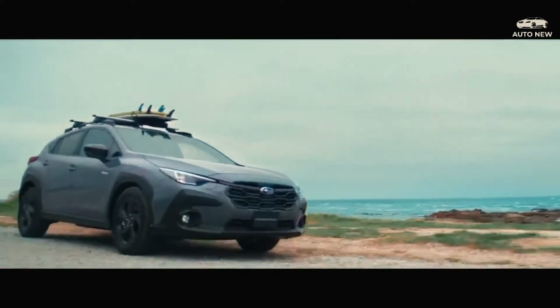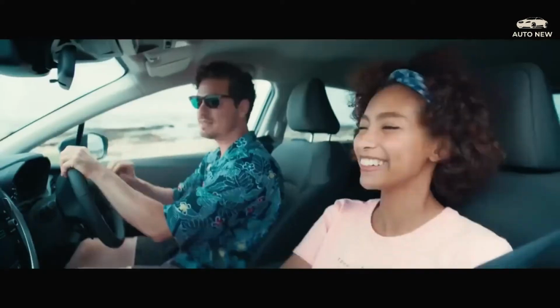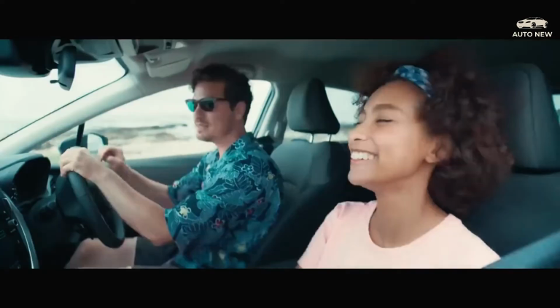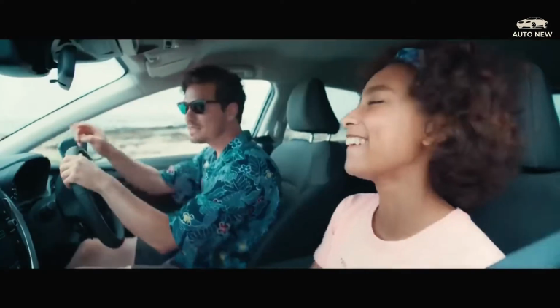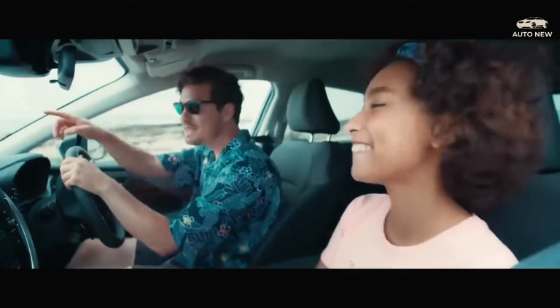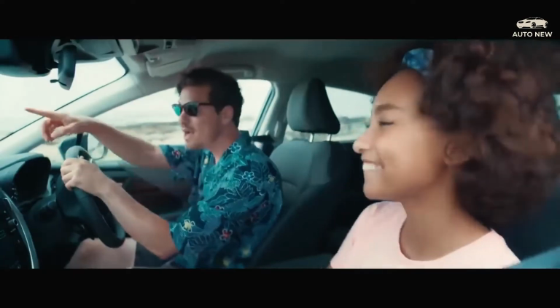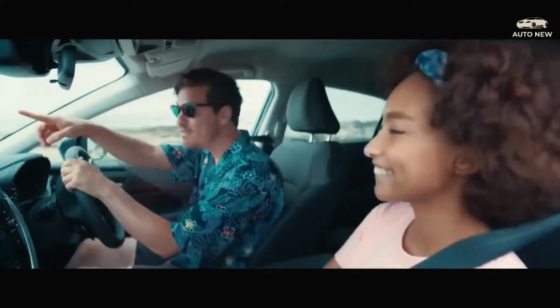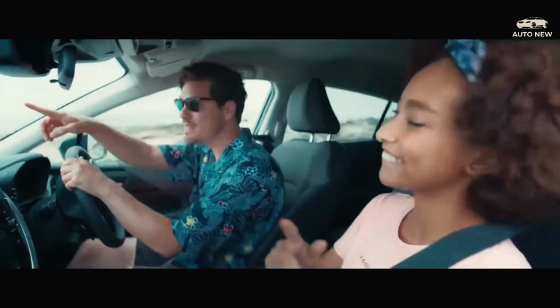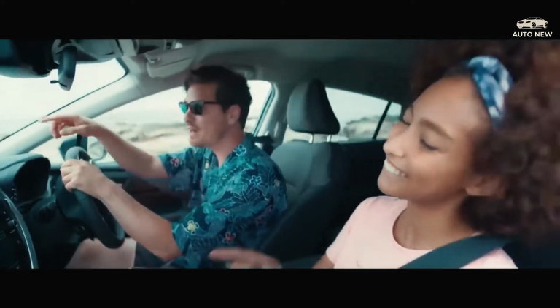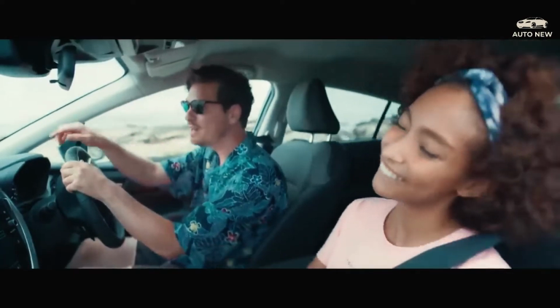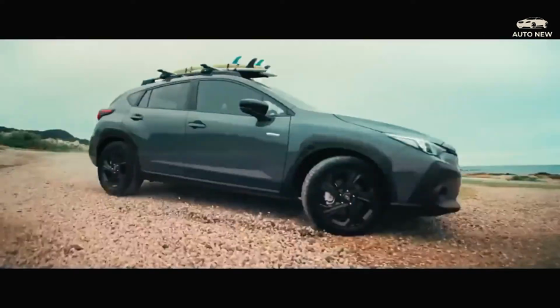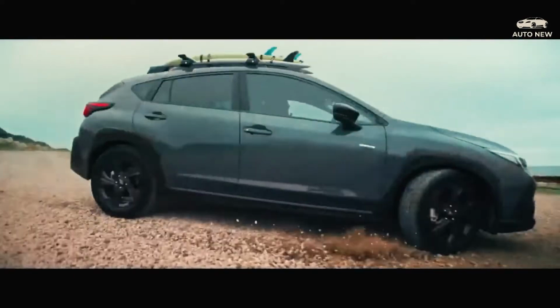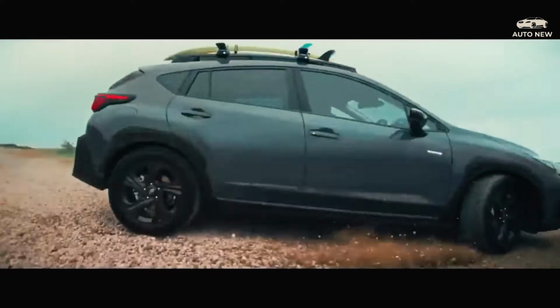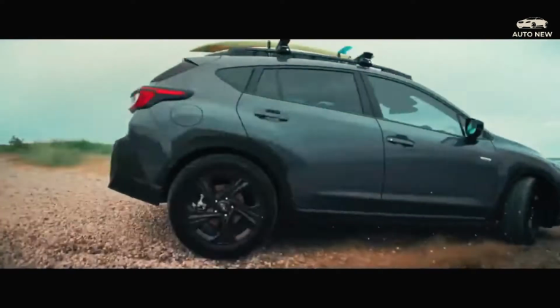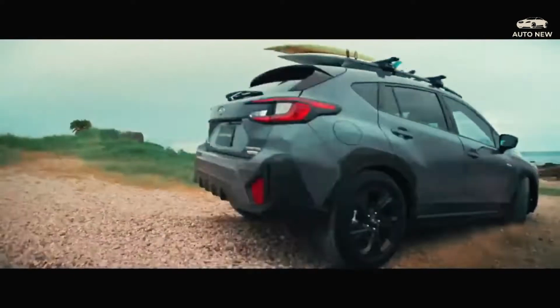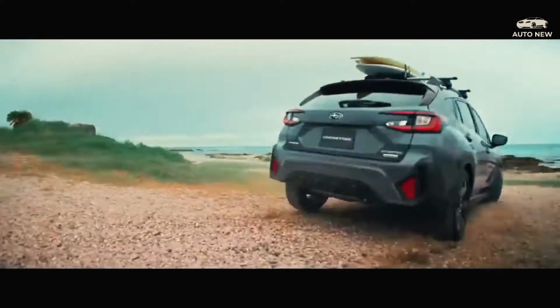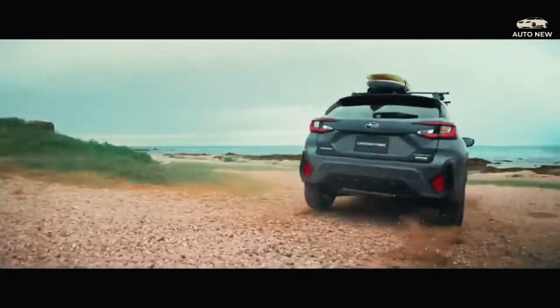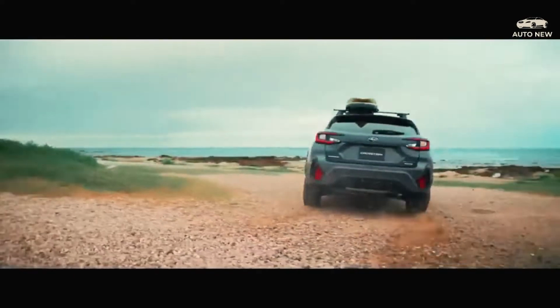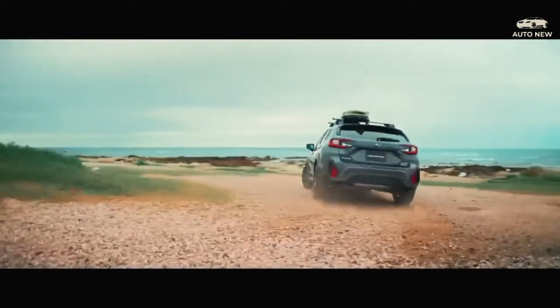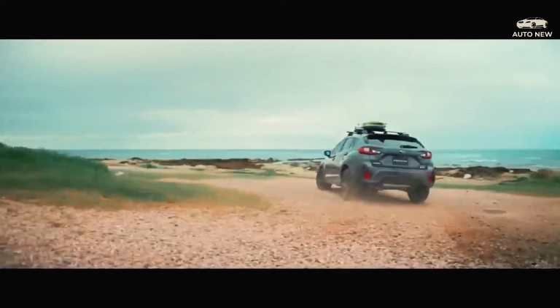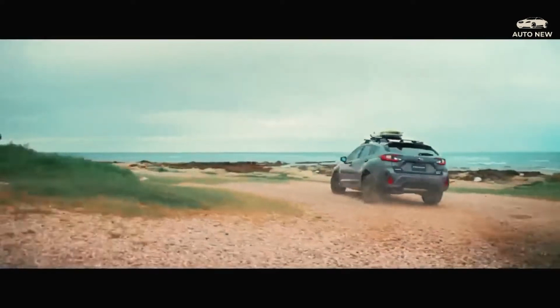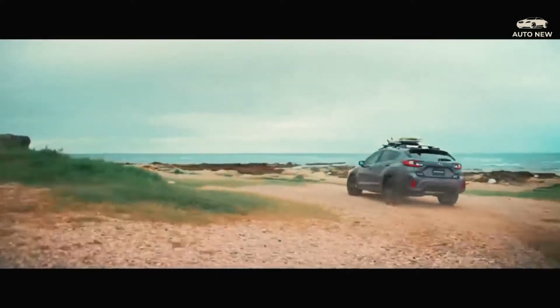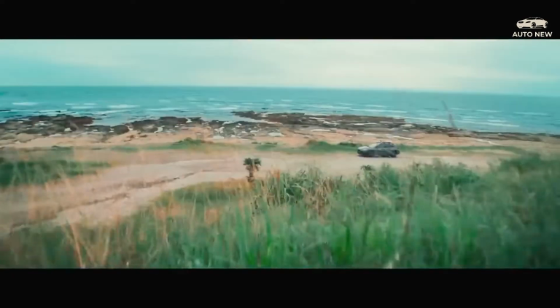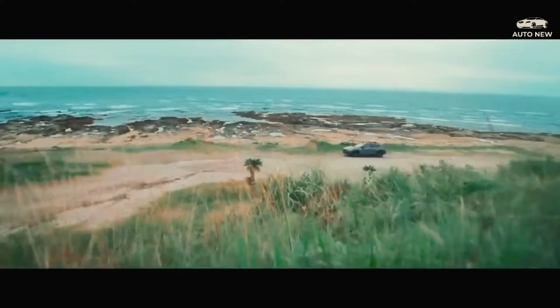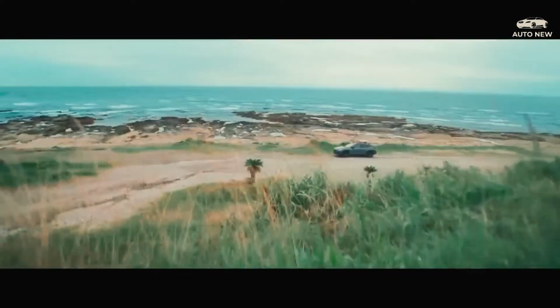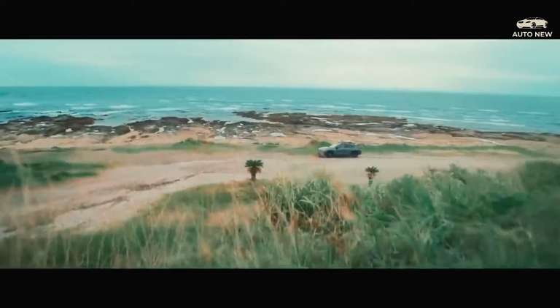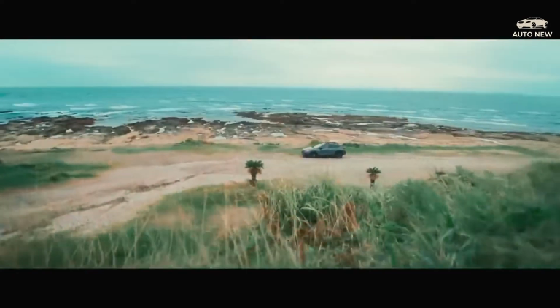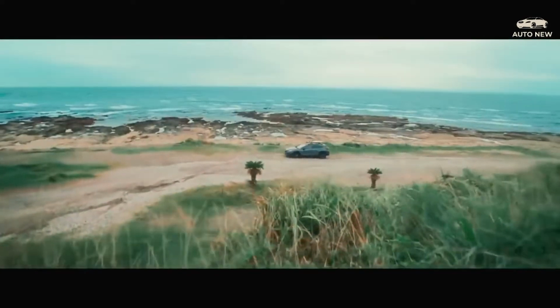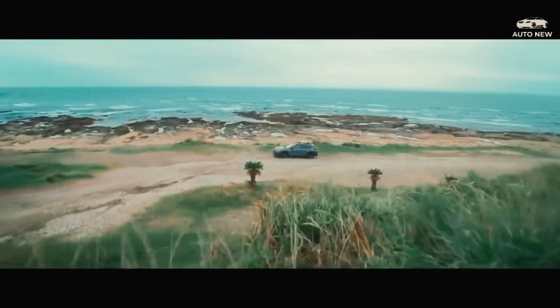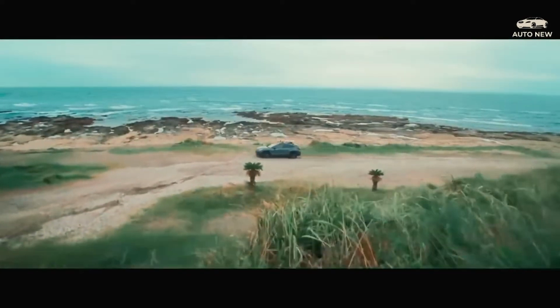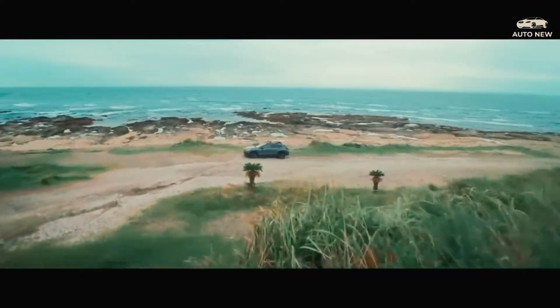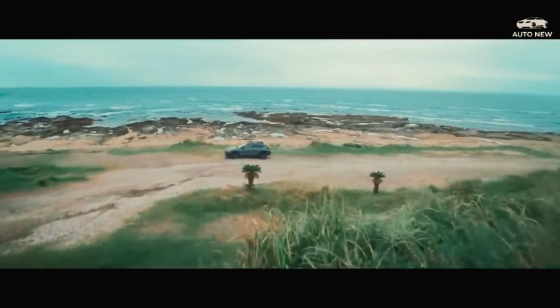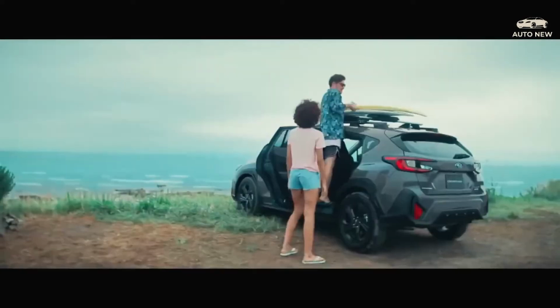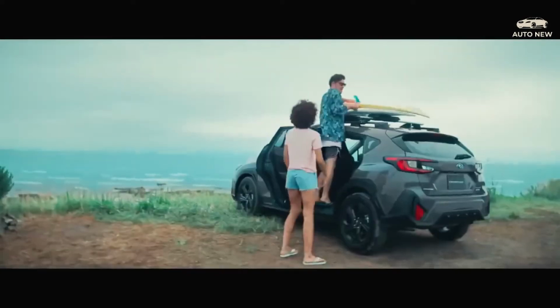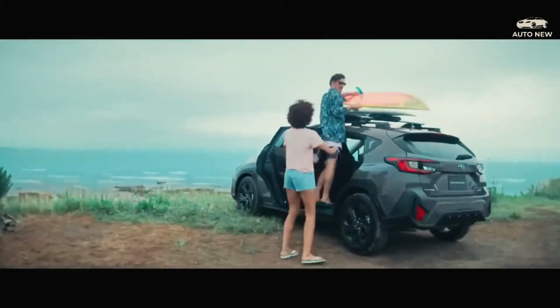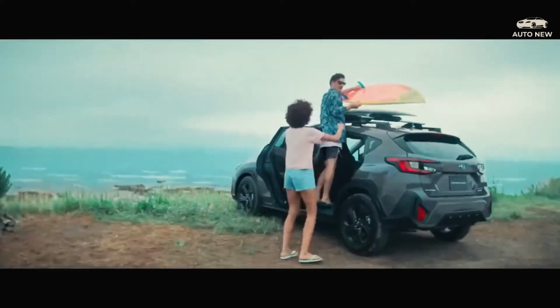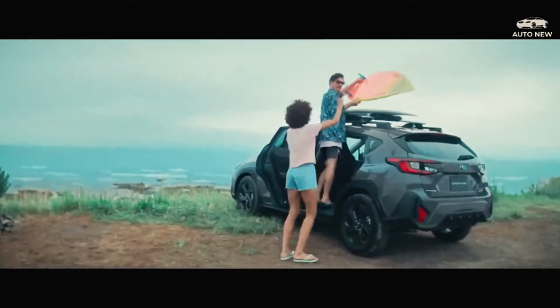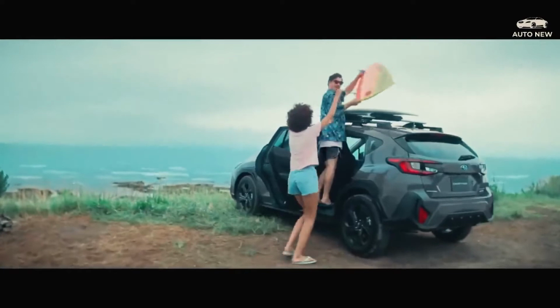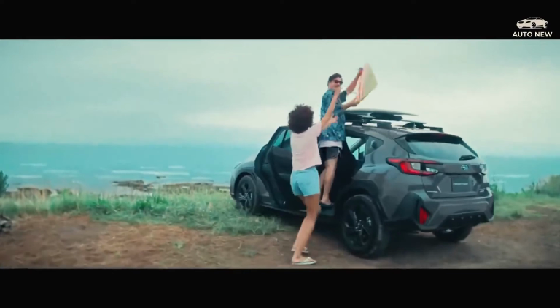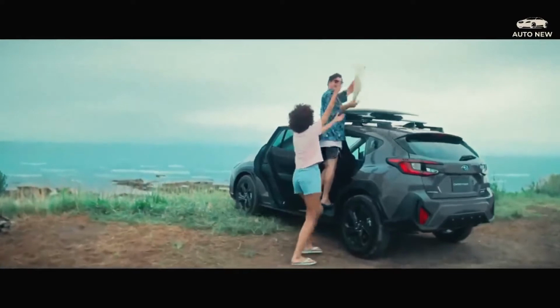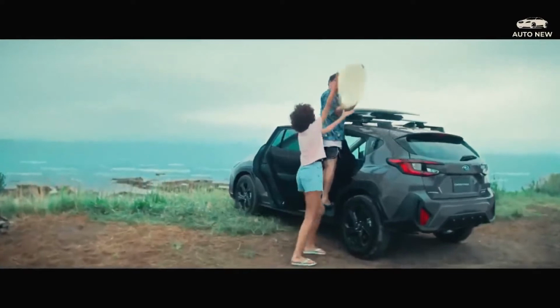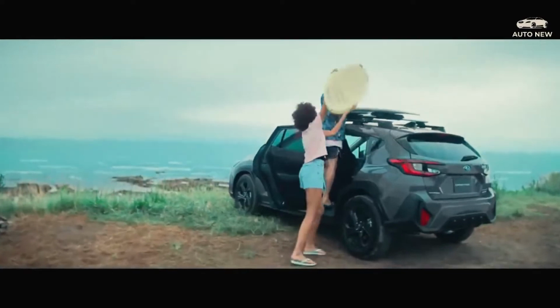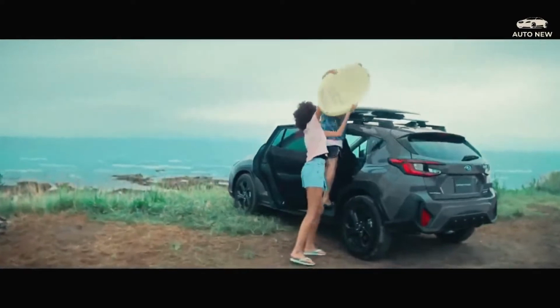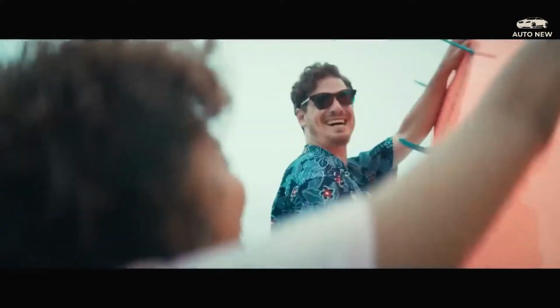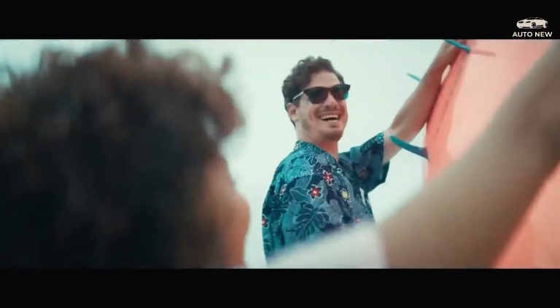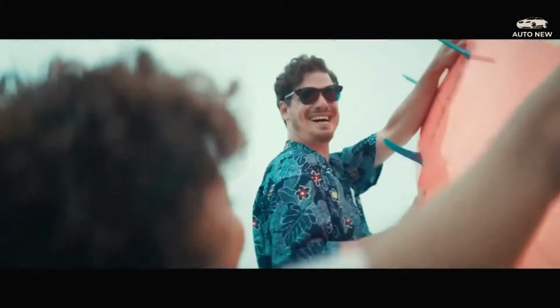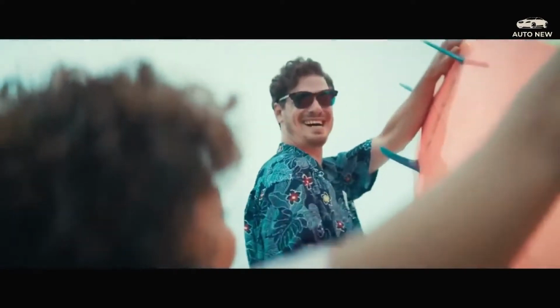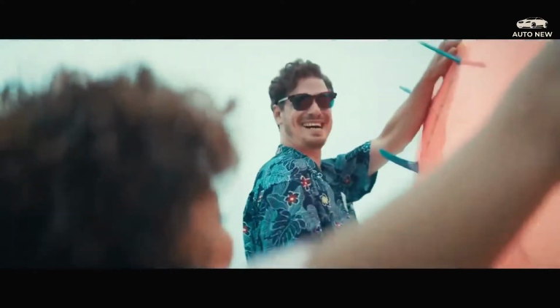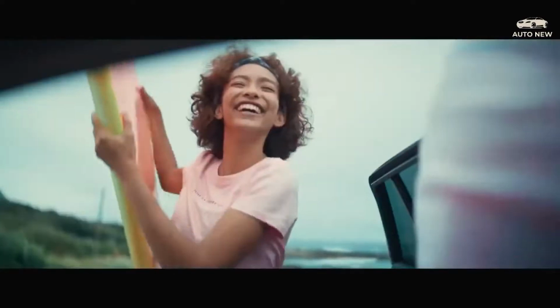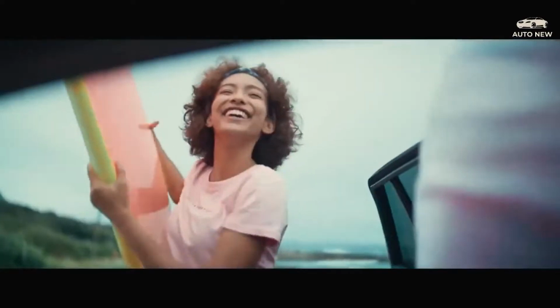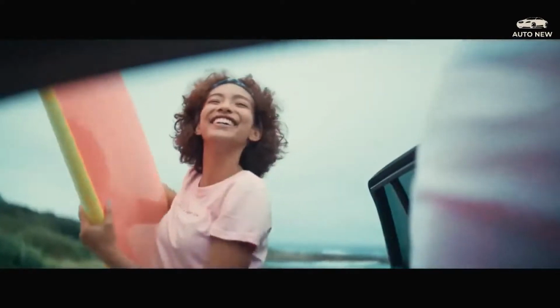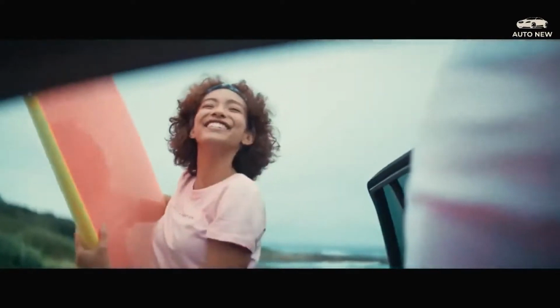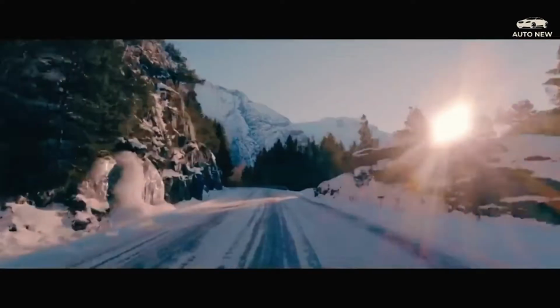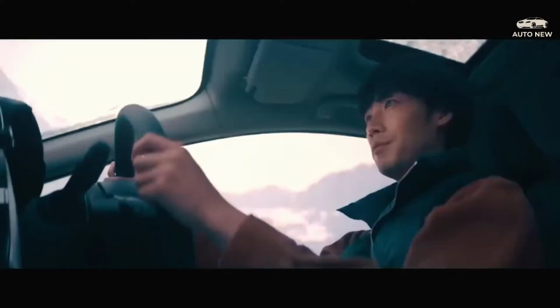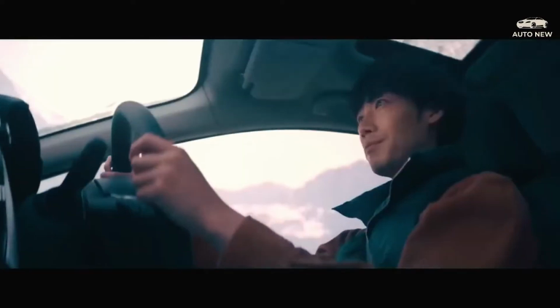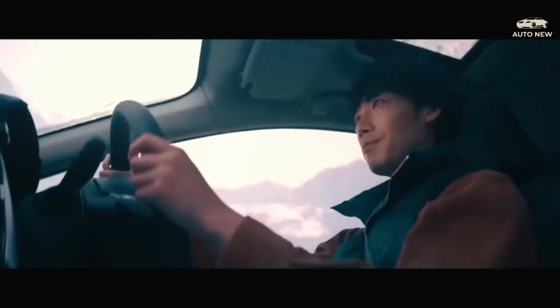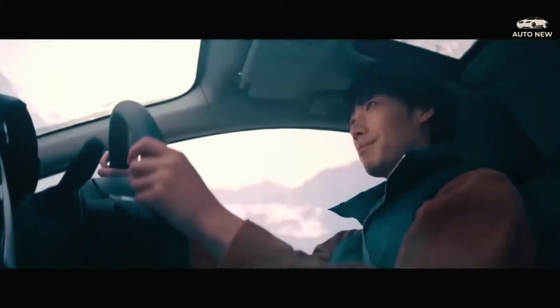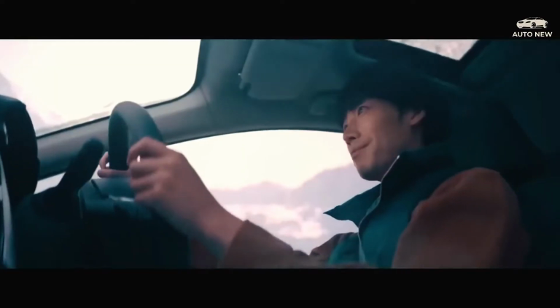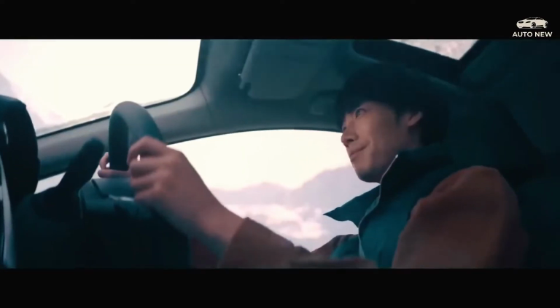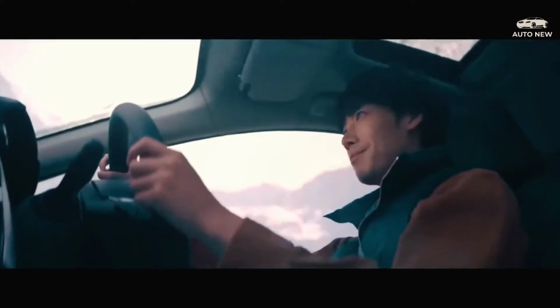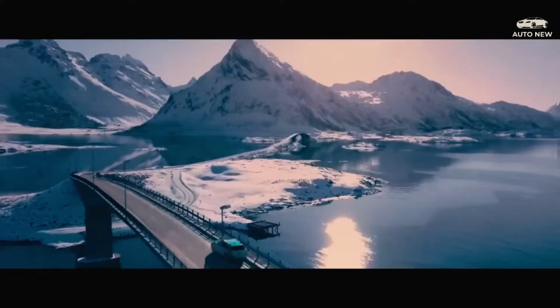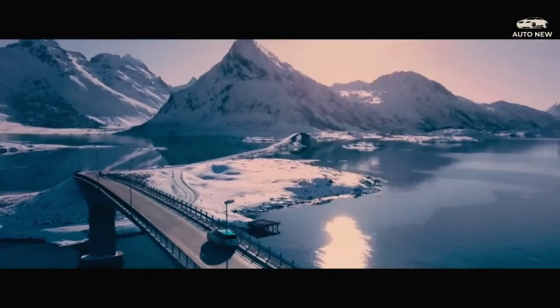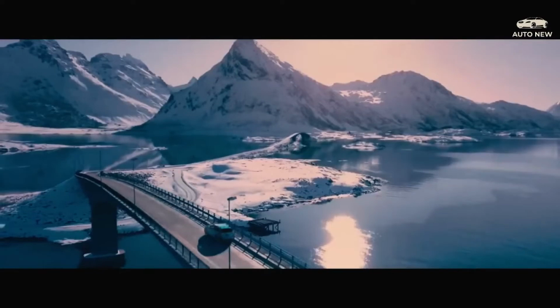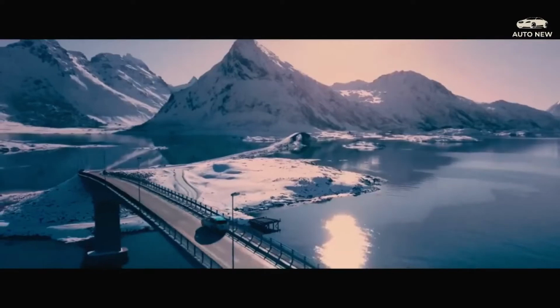The Crosstrek will compete with models like the Hyundai Kona, Mazda CX-30, and the redesigned 2023 Honda HR-V.